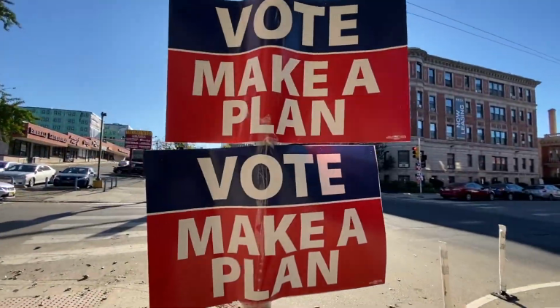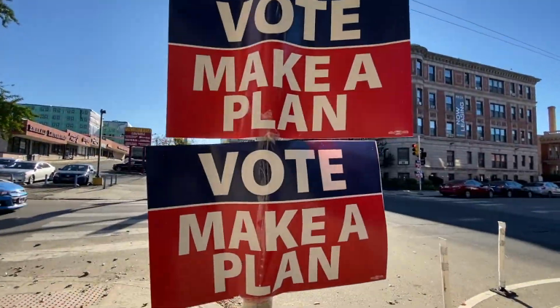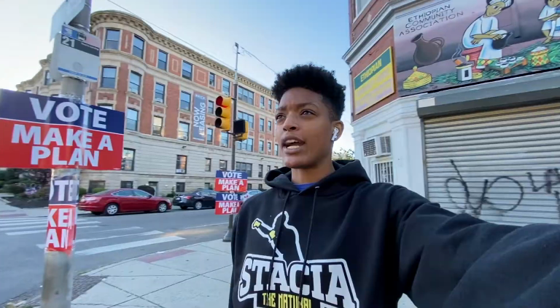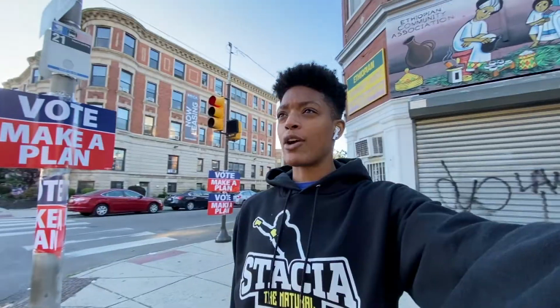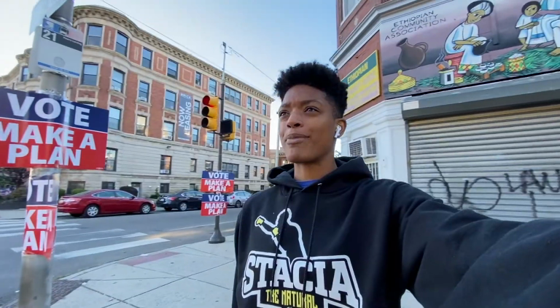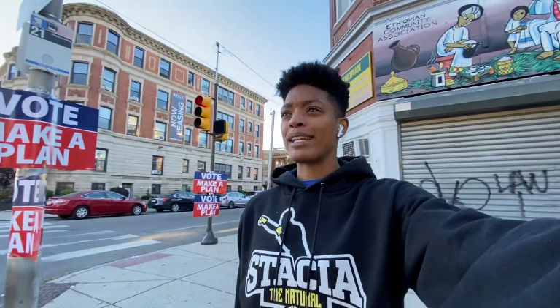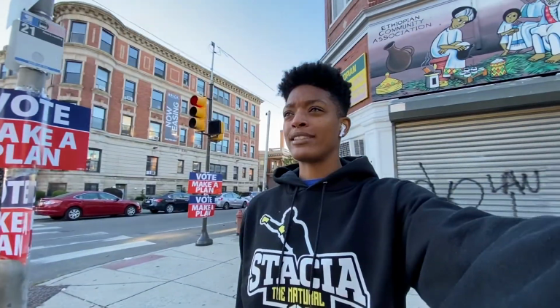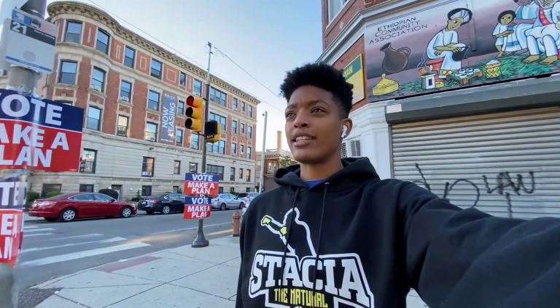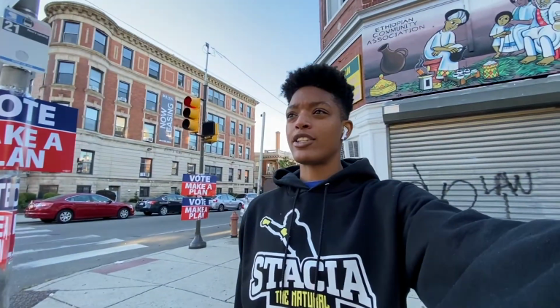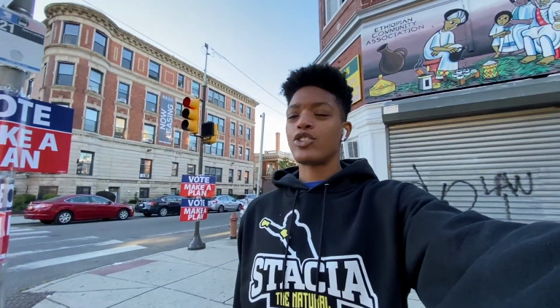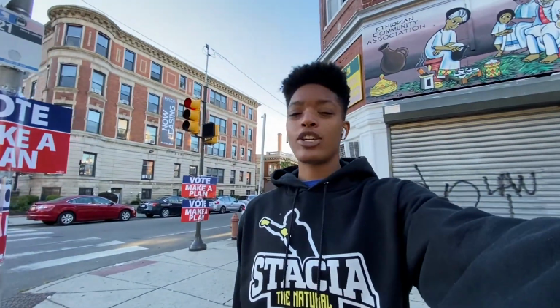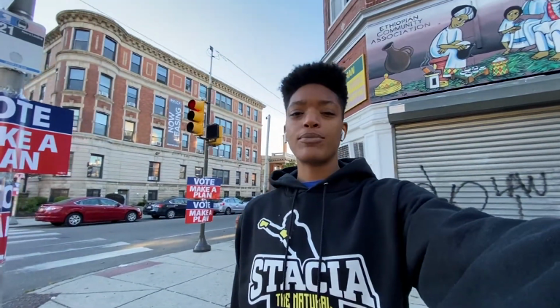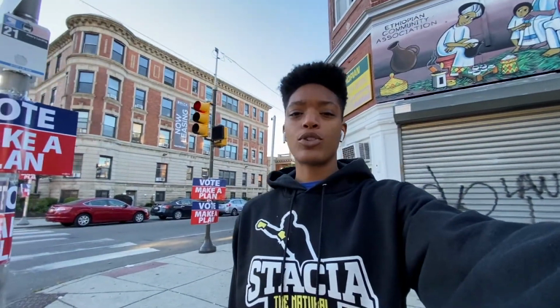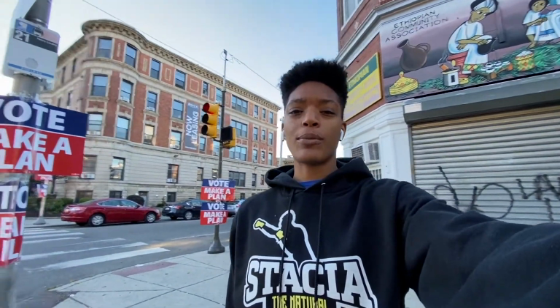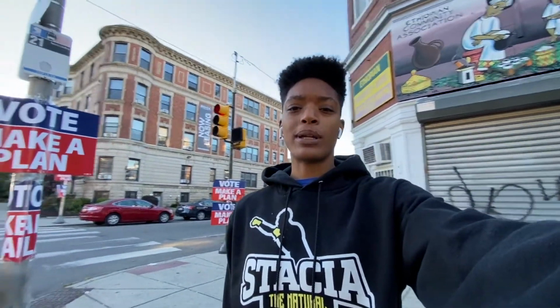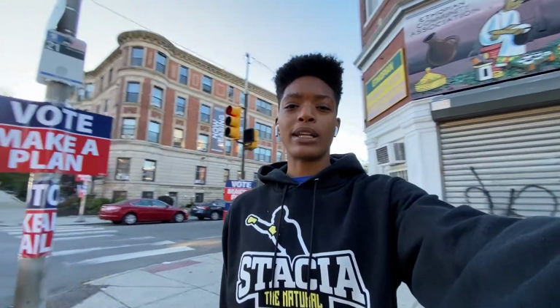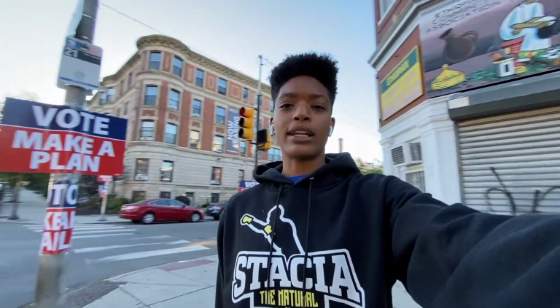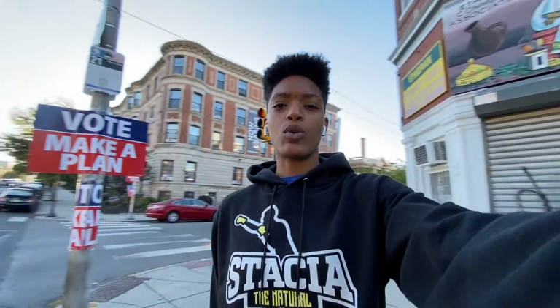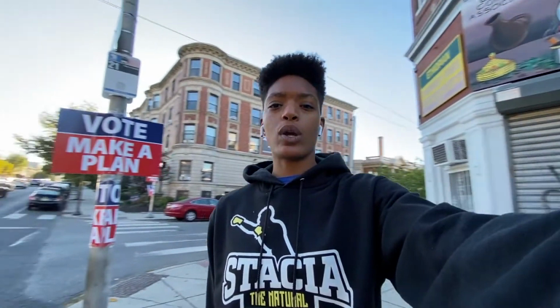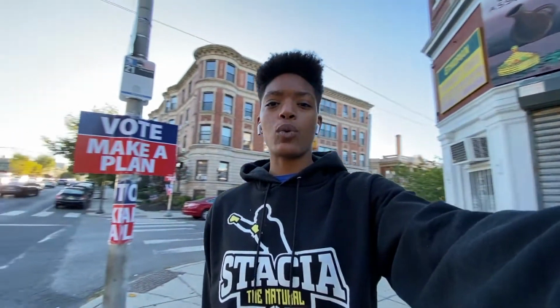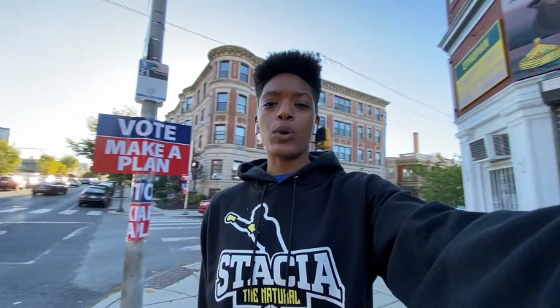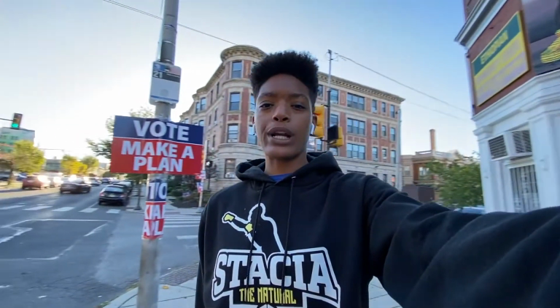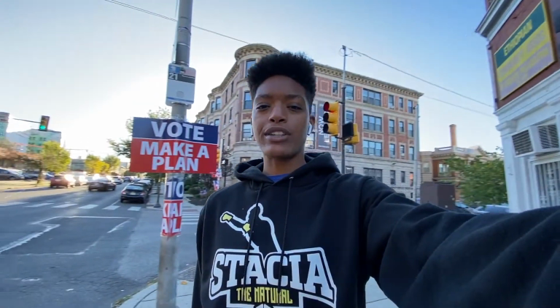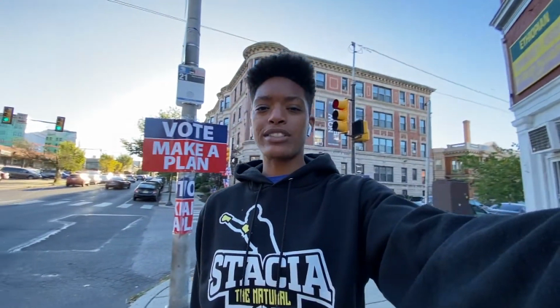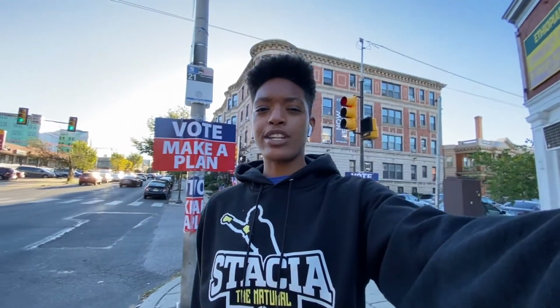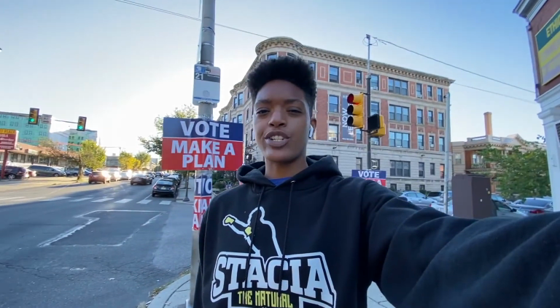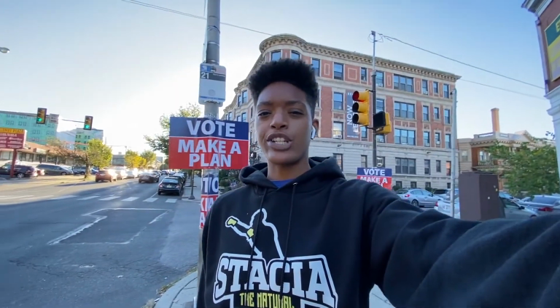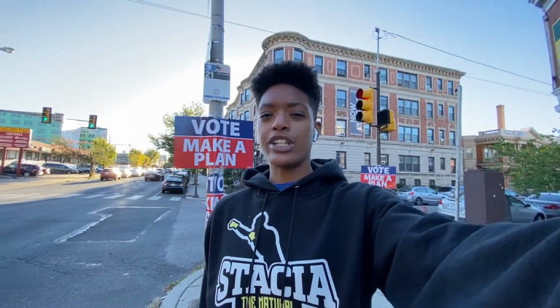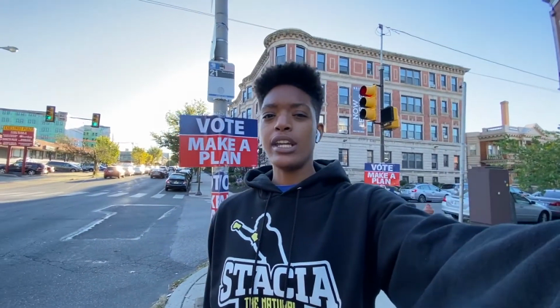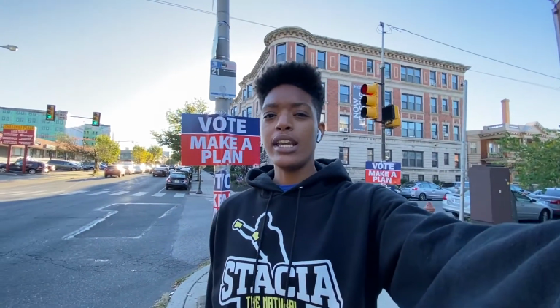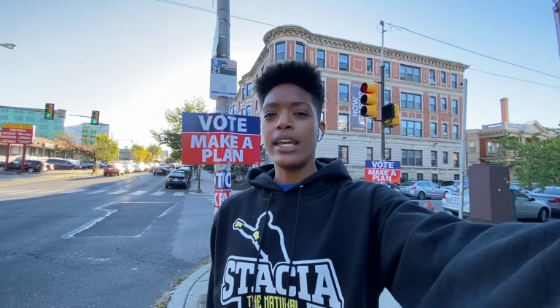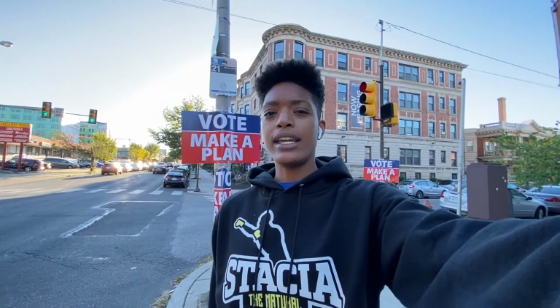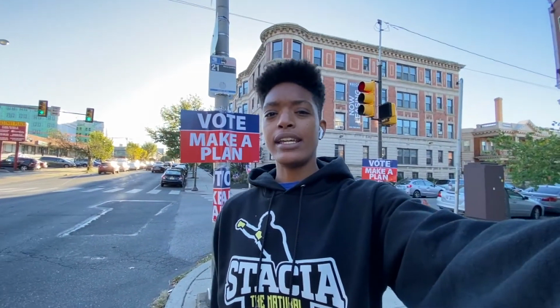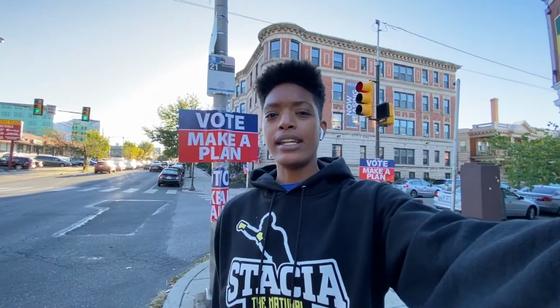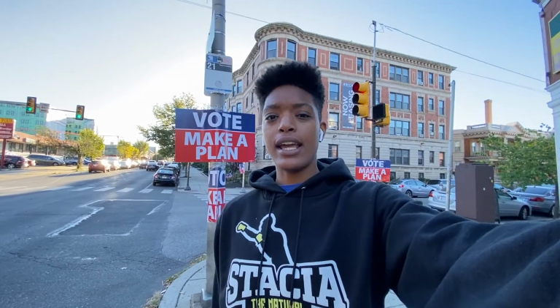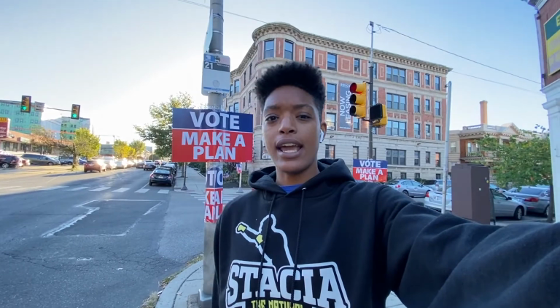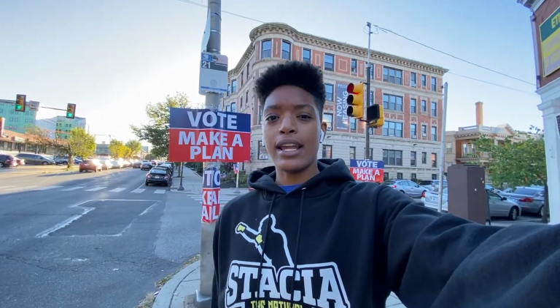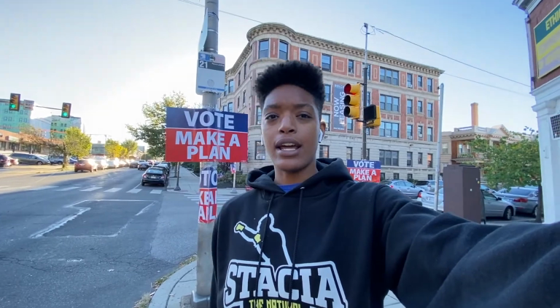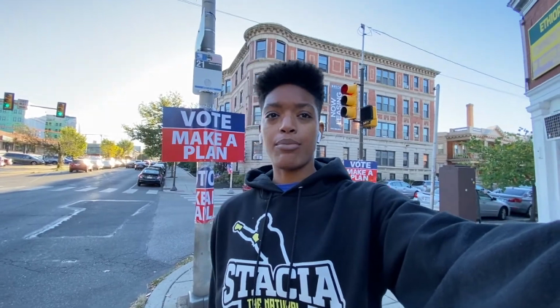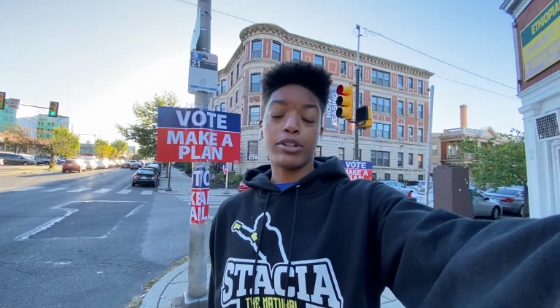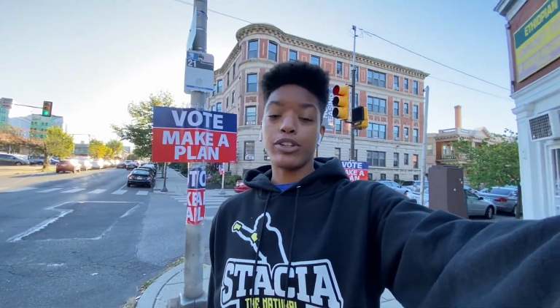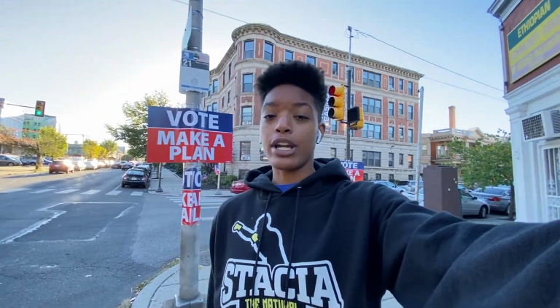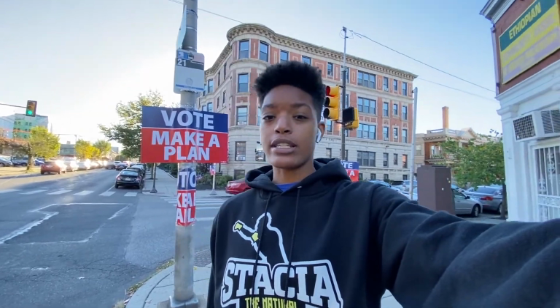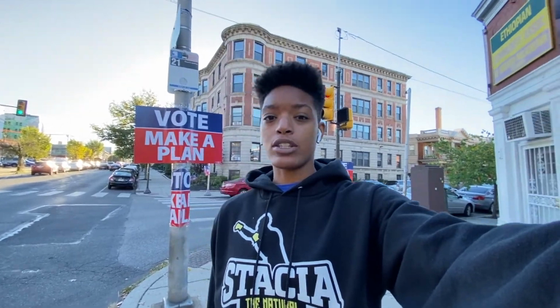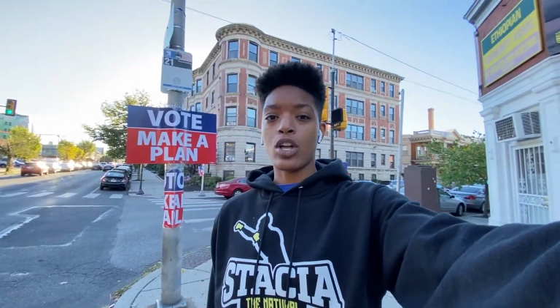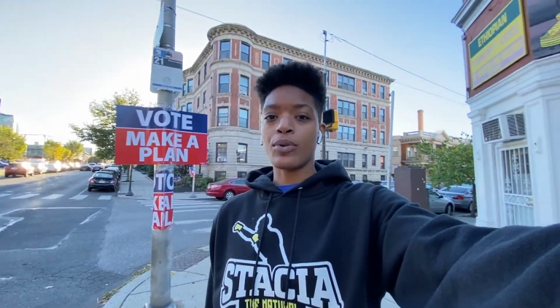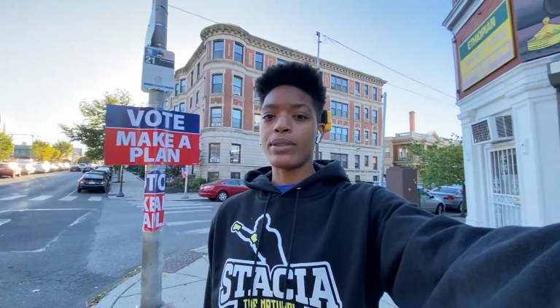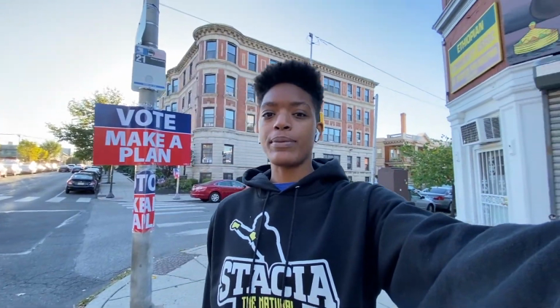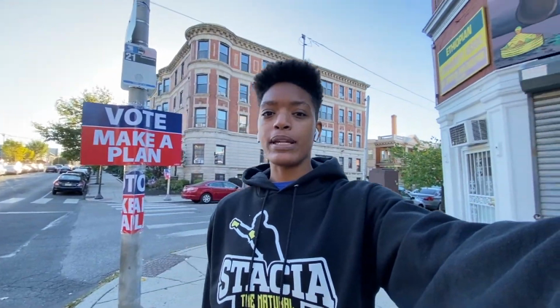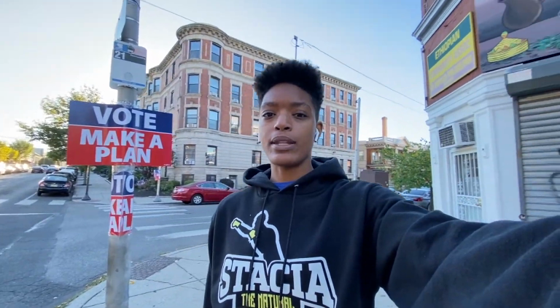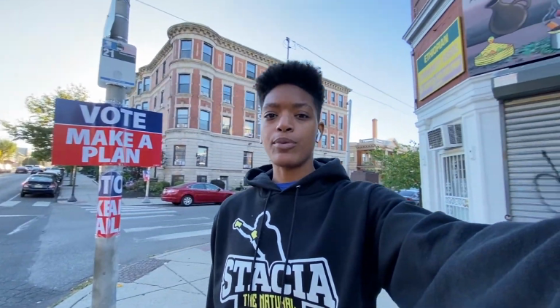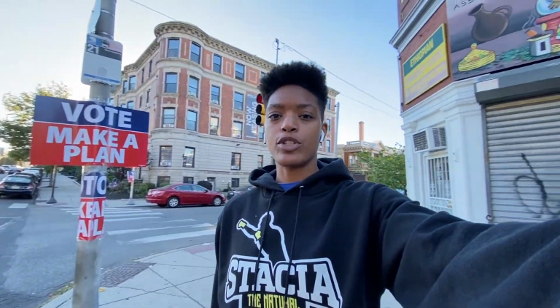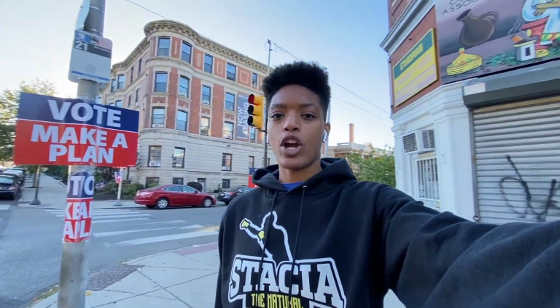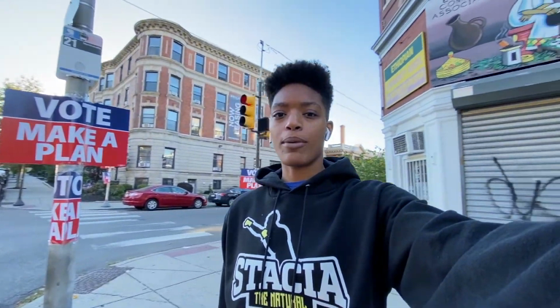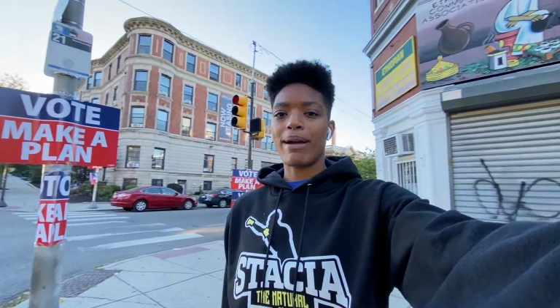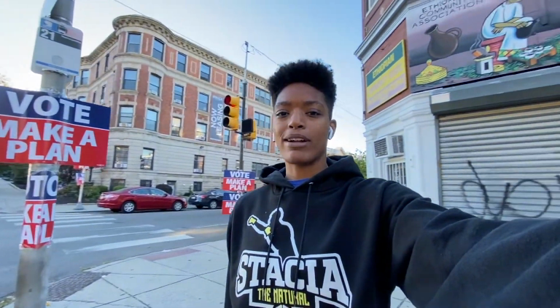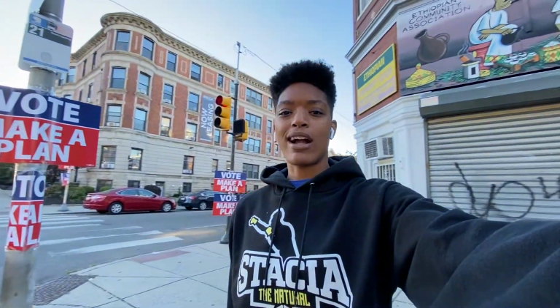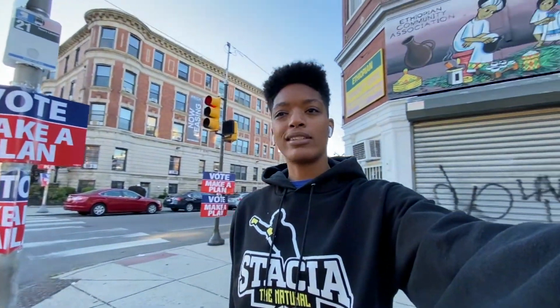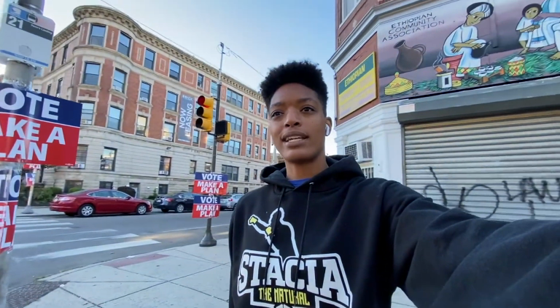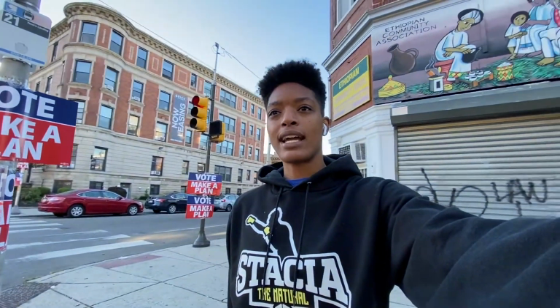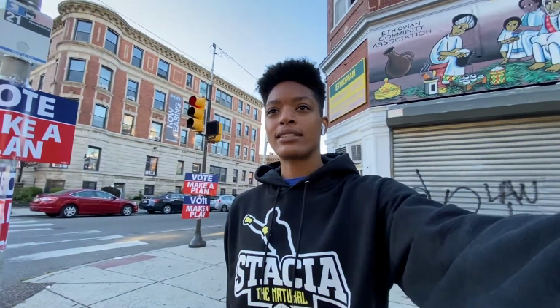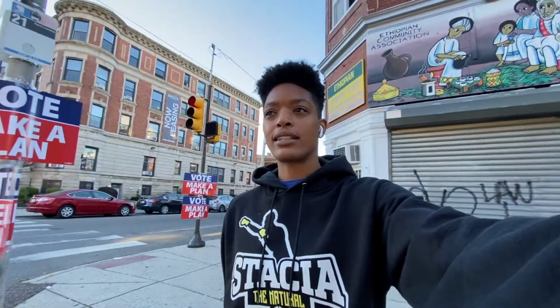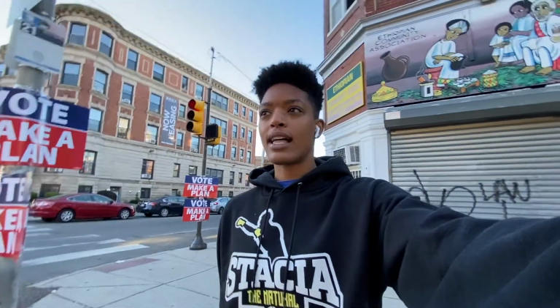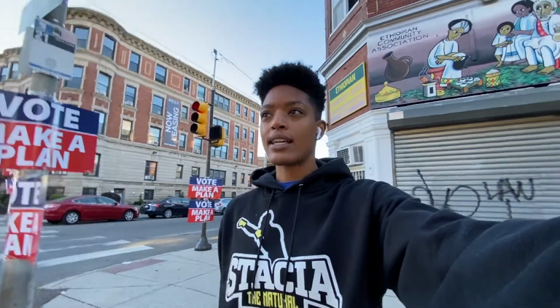I'm headed to the gym so I'm going to get a quick workout session in, and I'll bring you guys along with me, and then we'll talk about contacts and glasses for boxing.